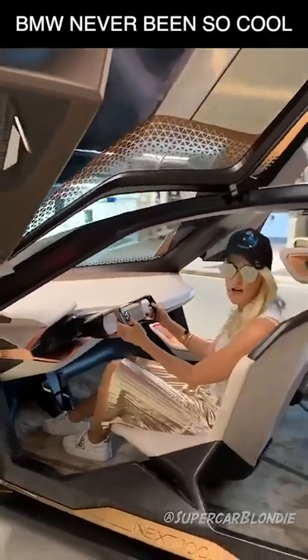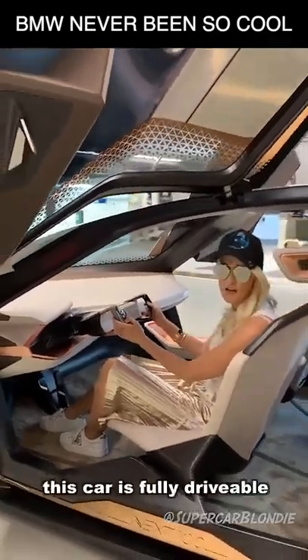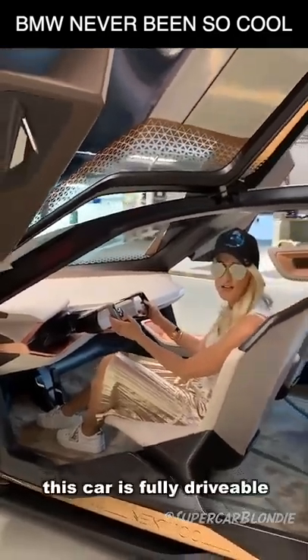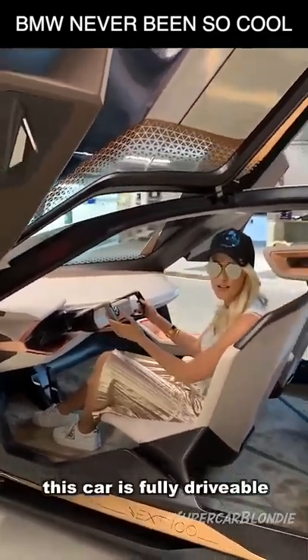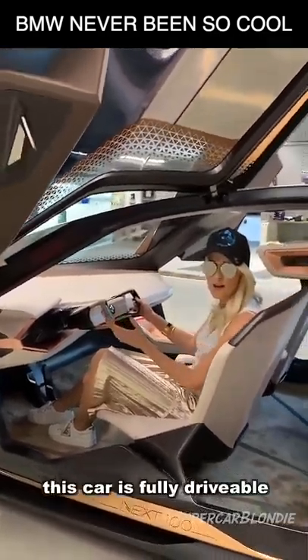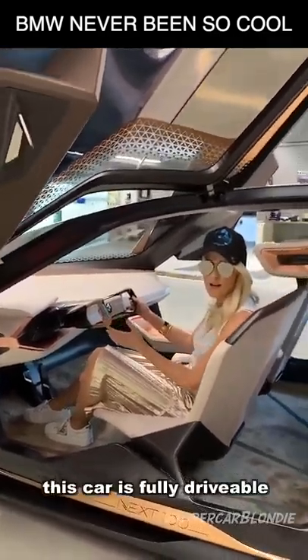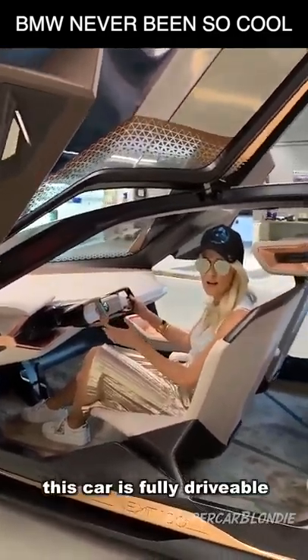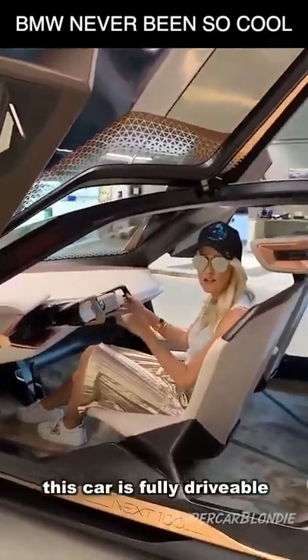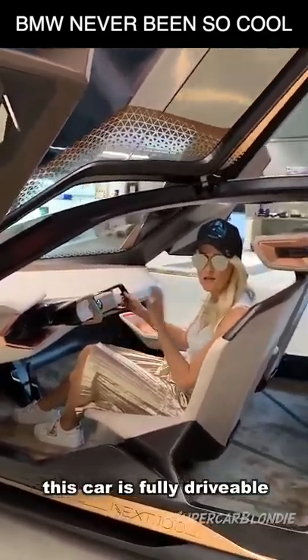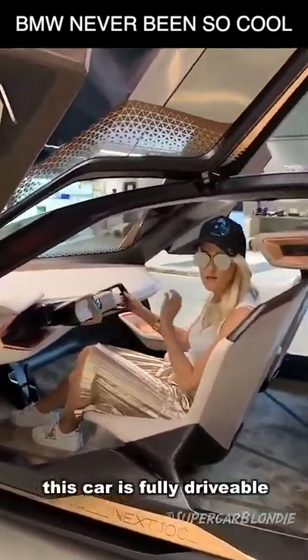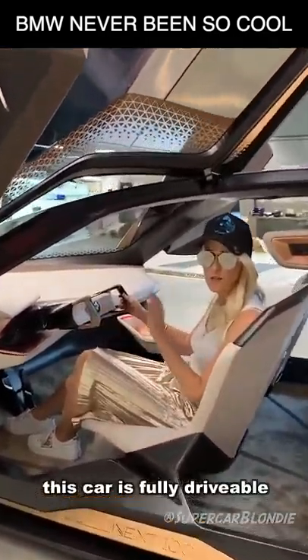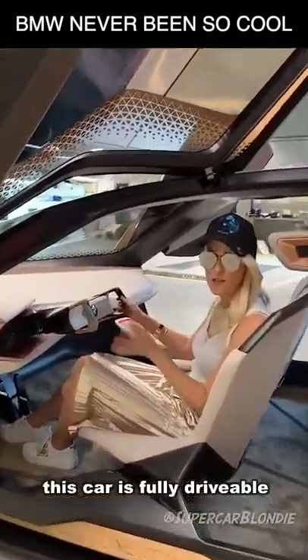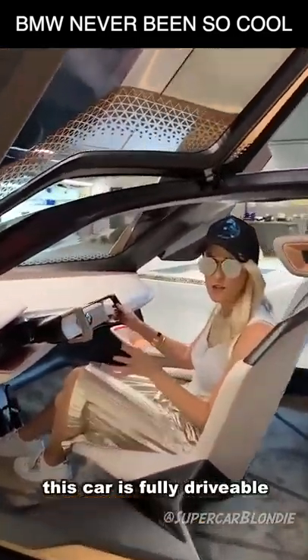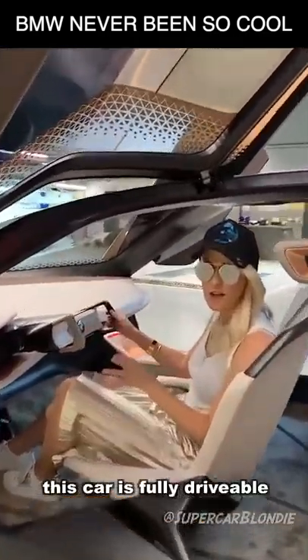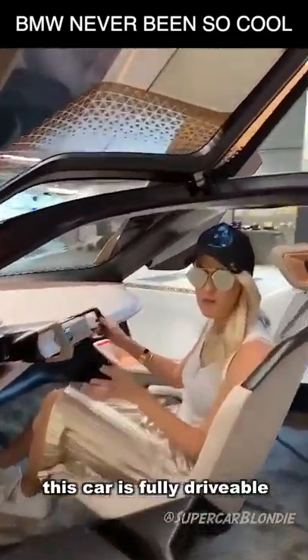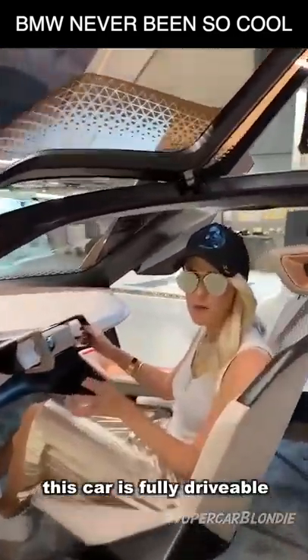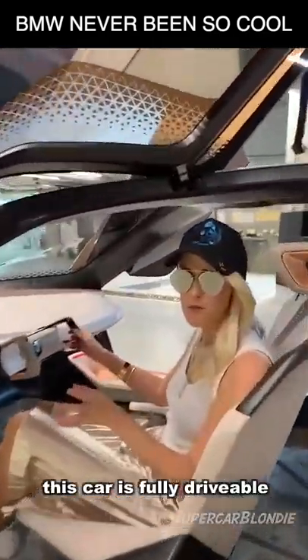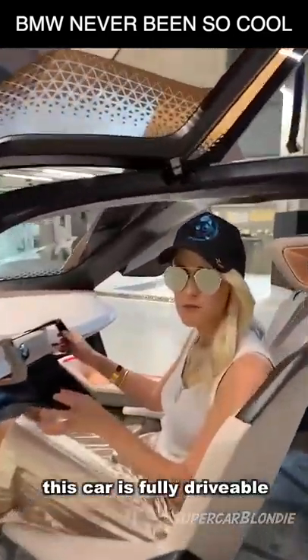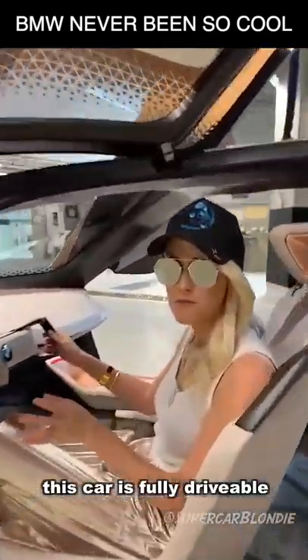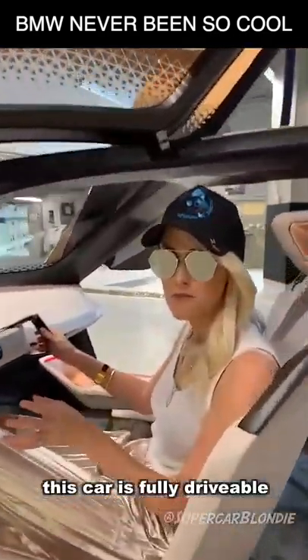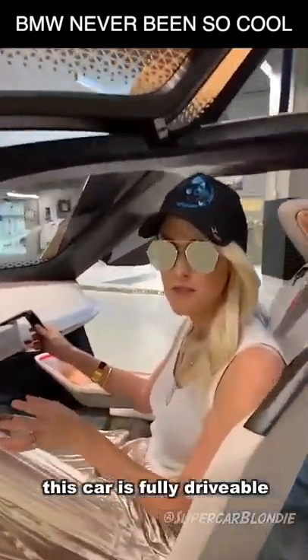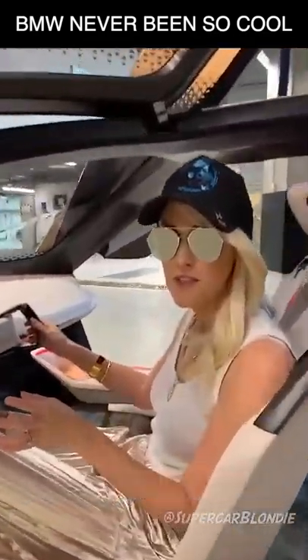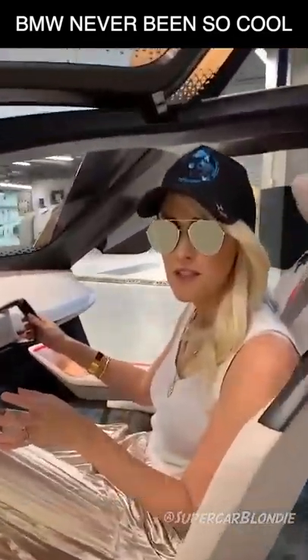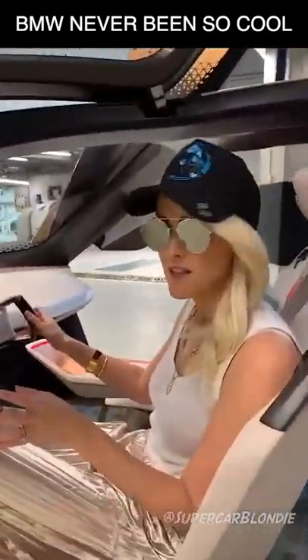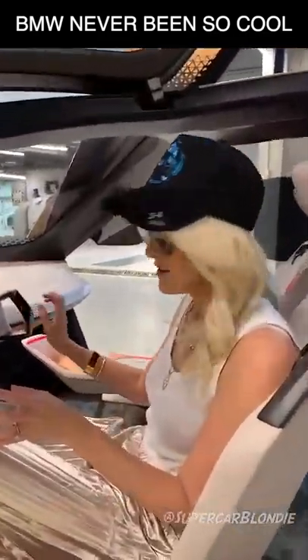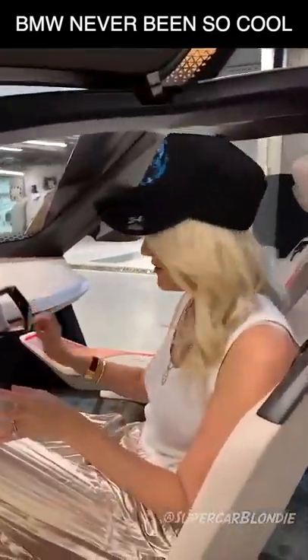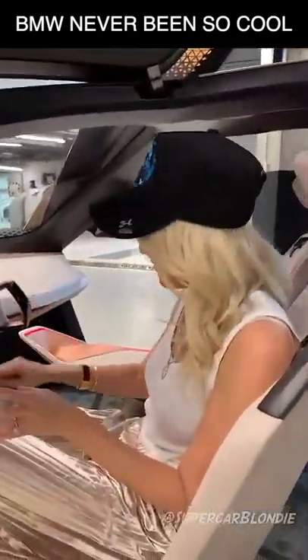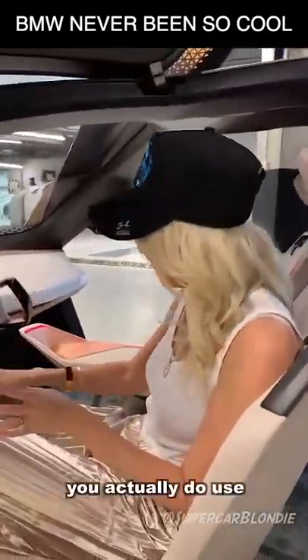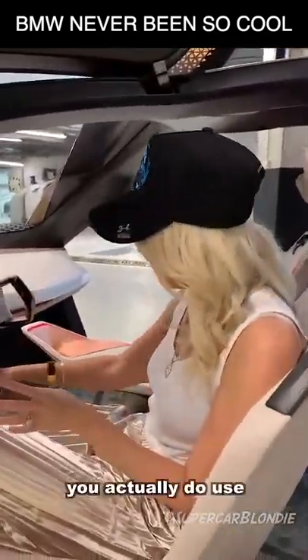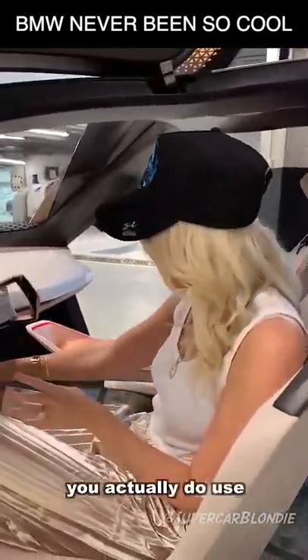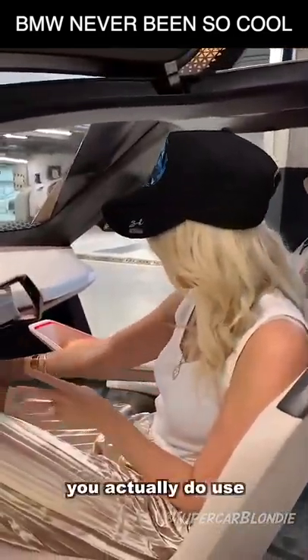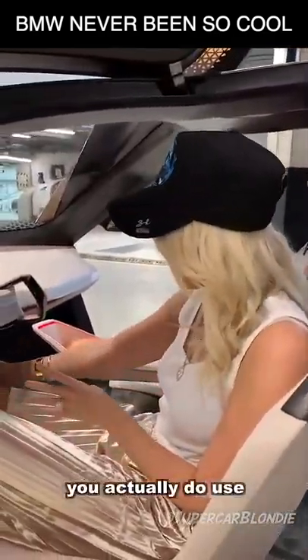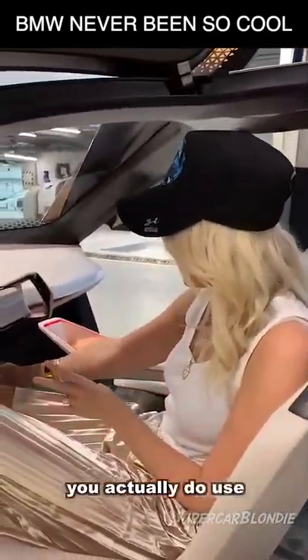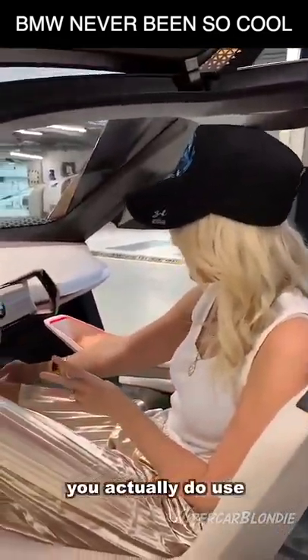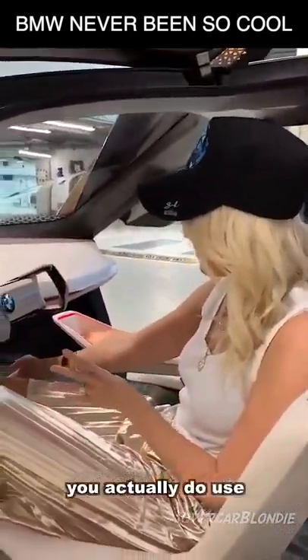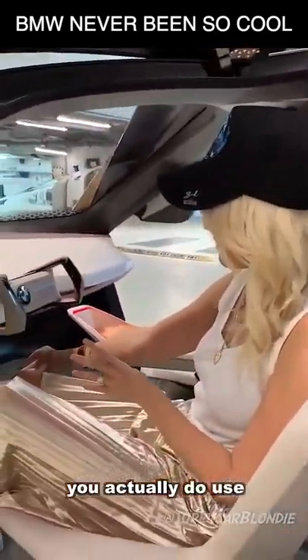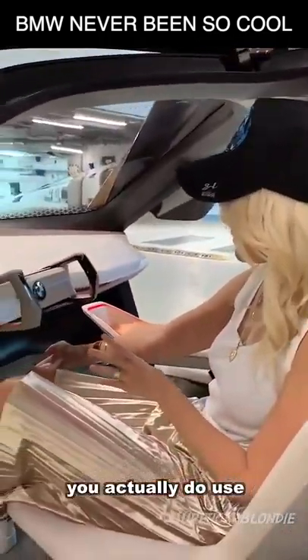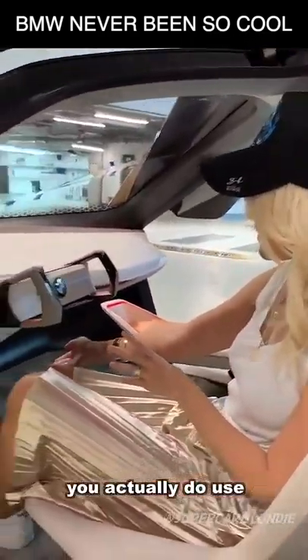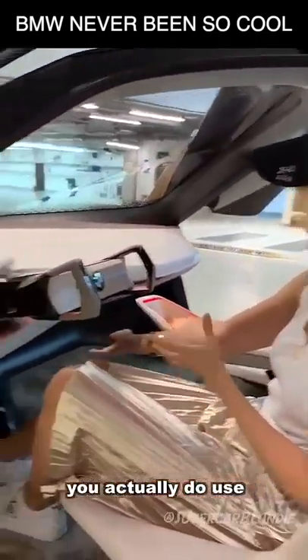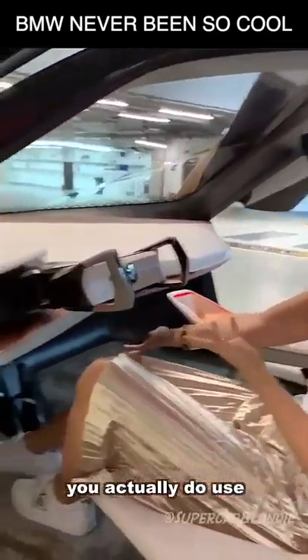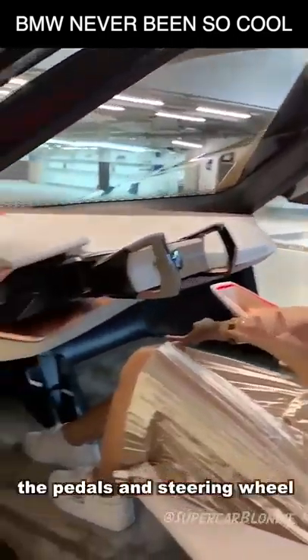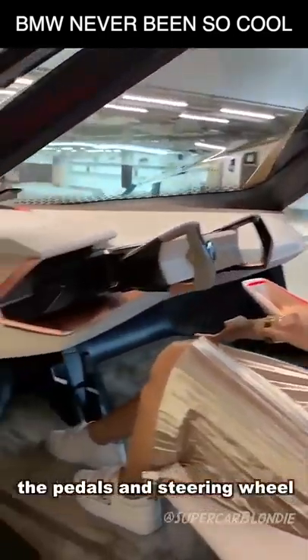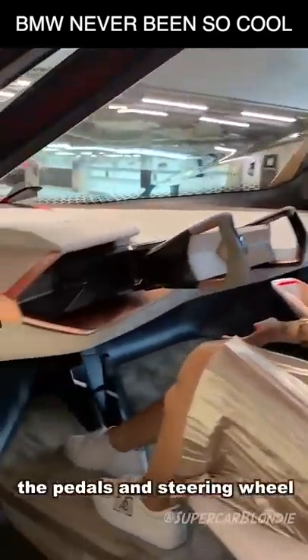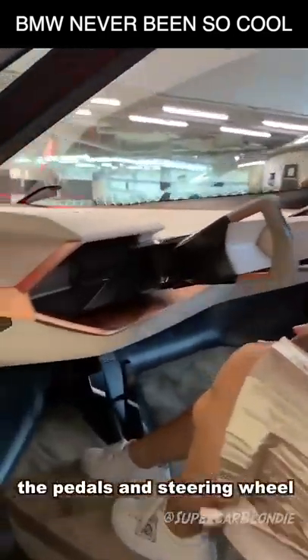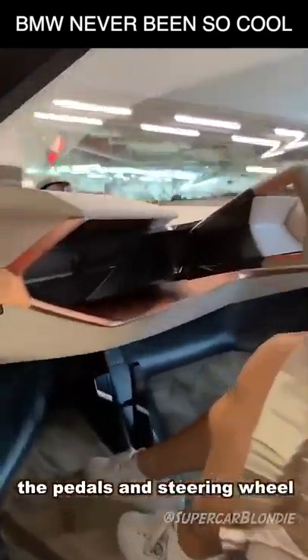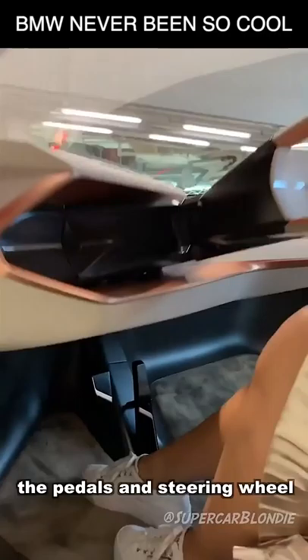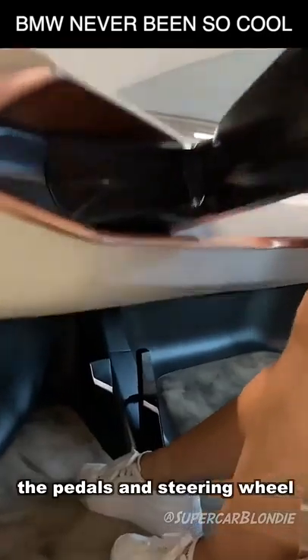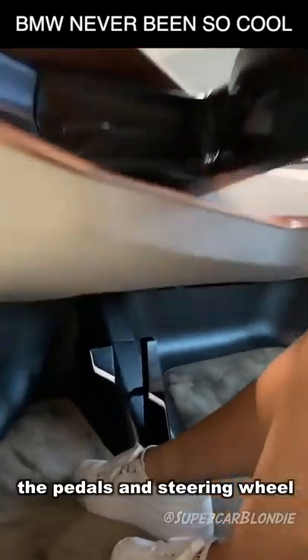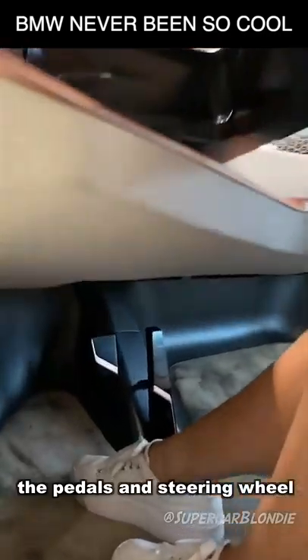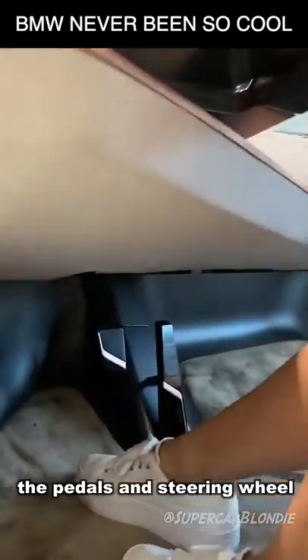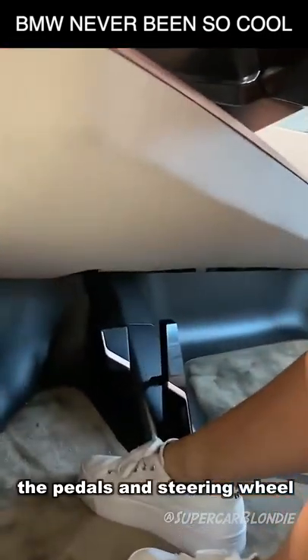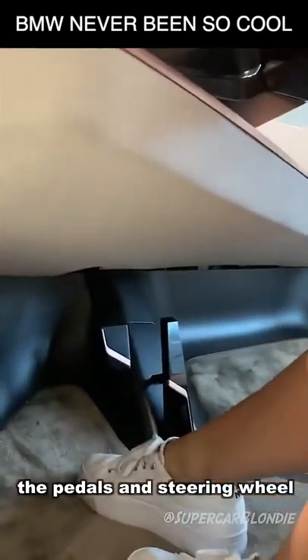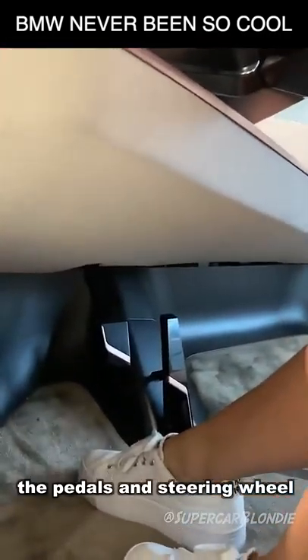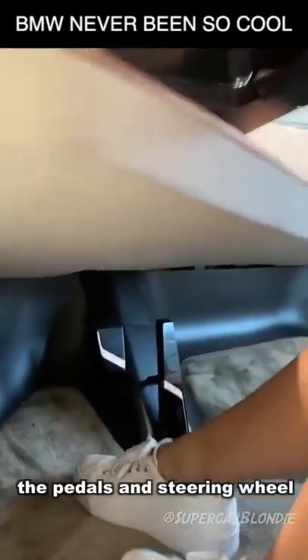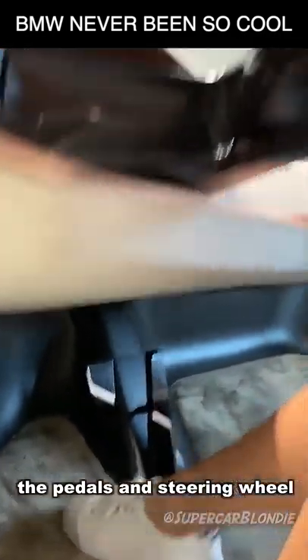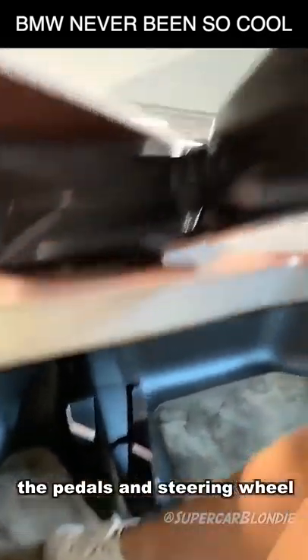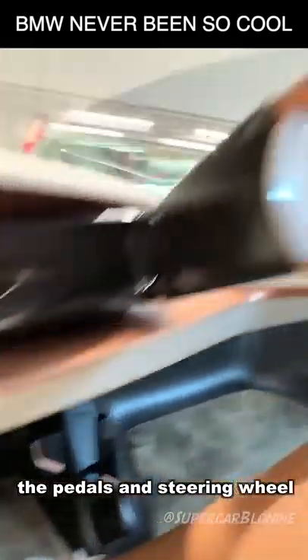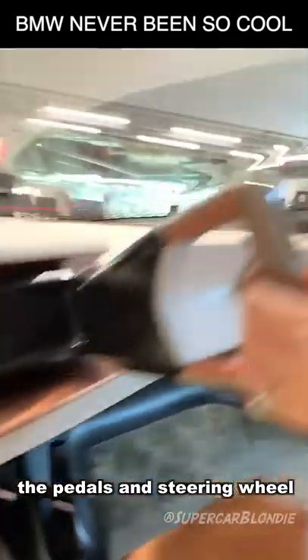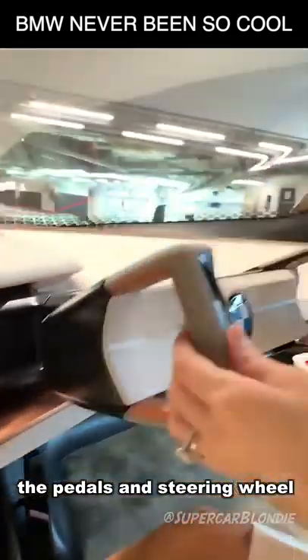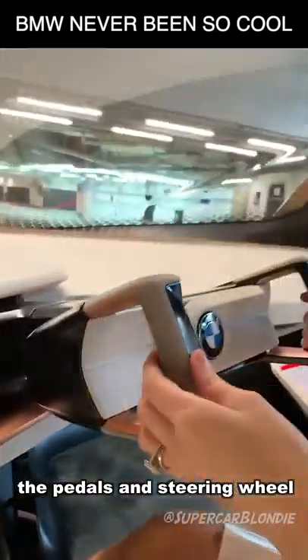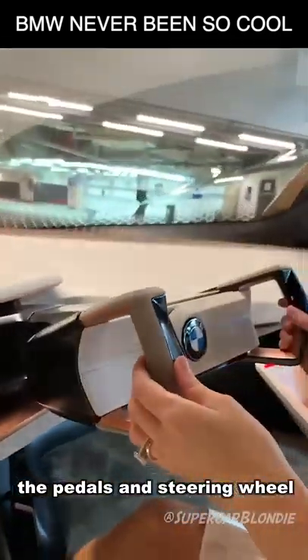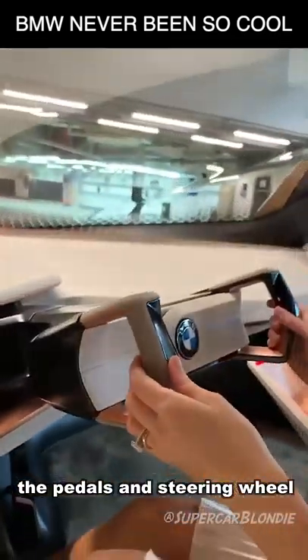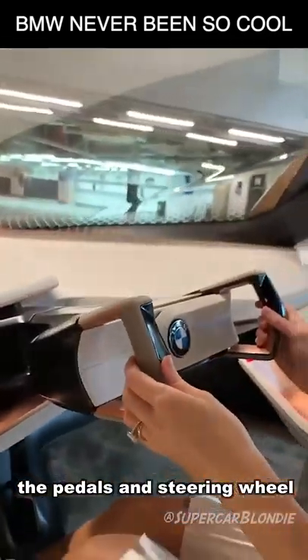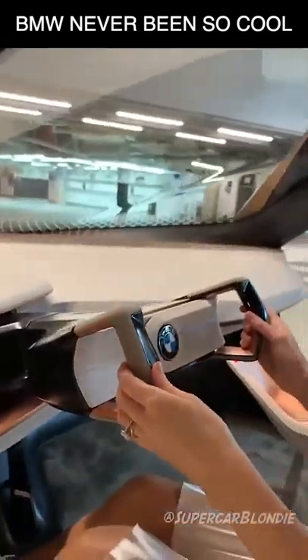This car is fully drivable. You actually do use the pedals and the steering wheel to drive it.